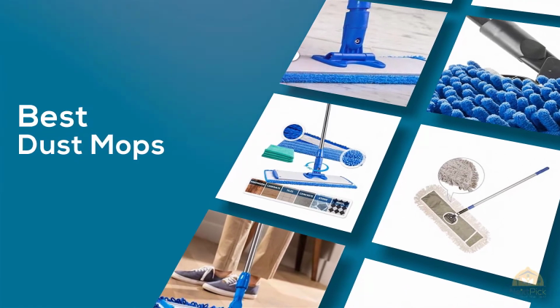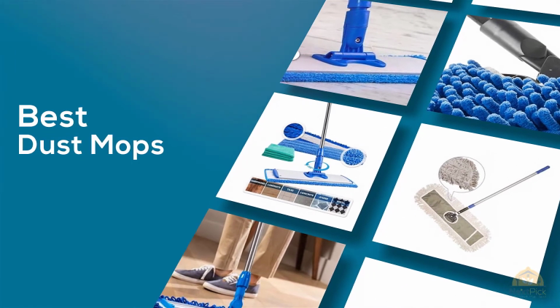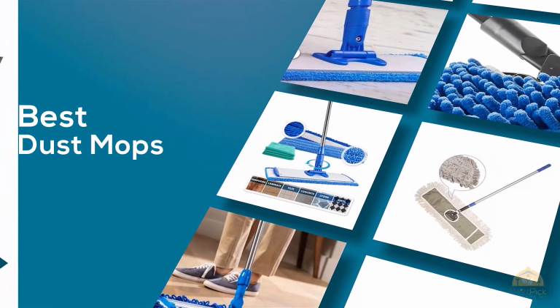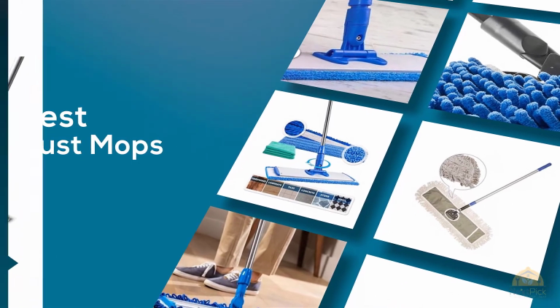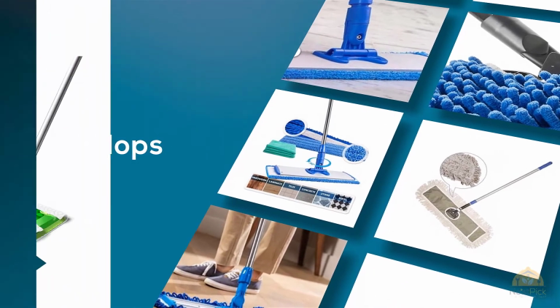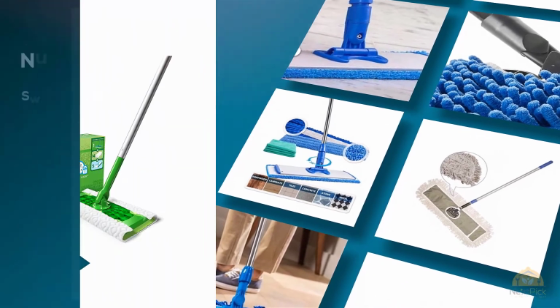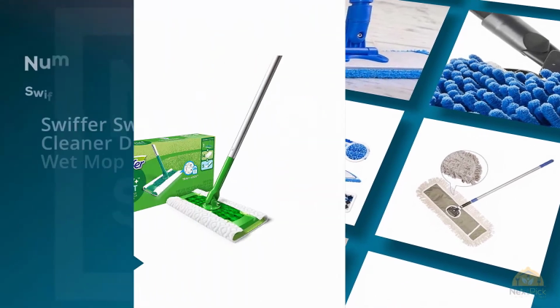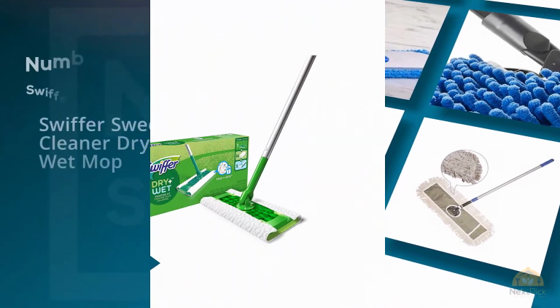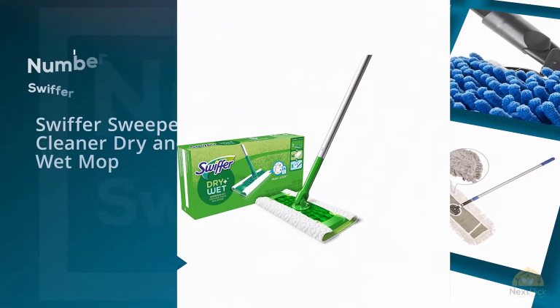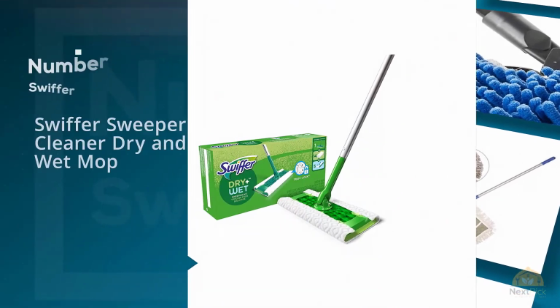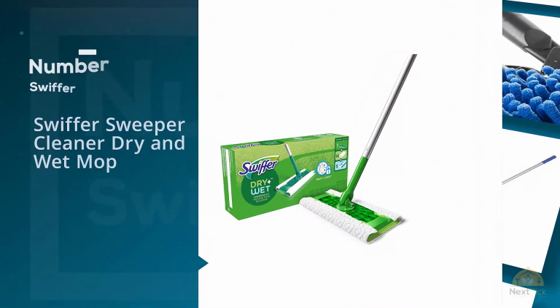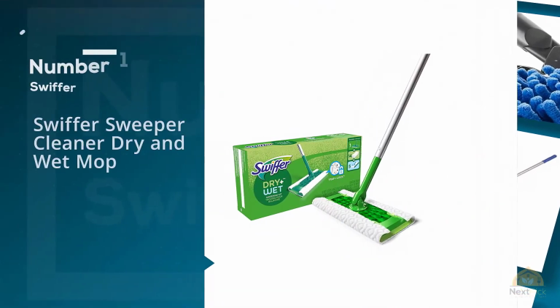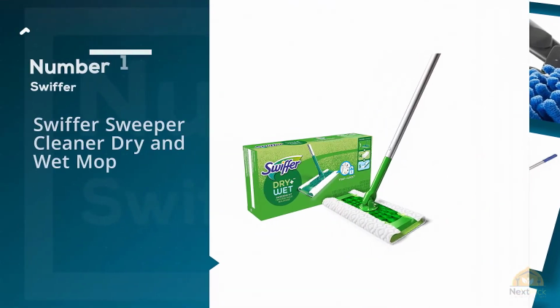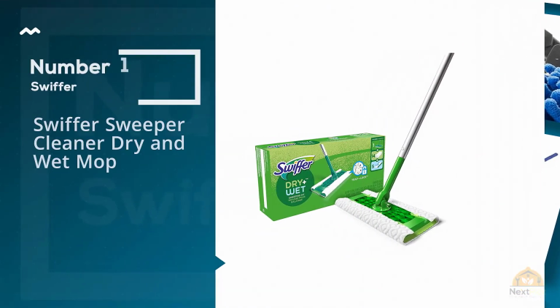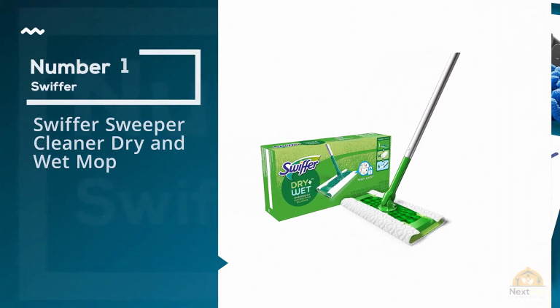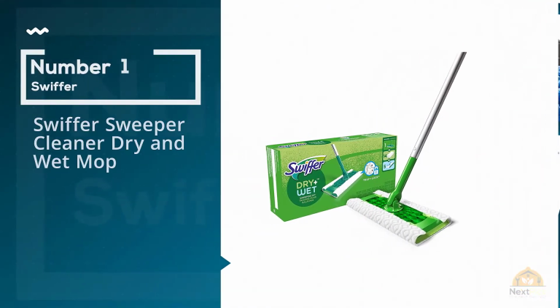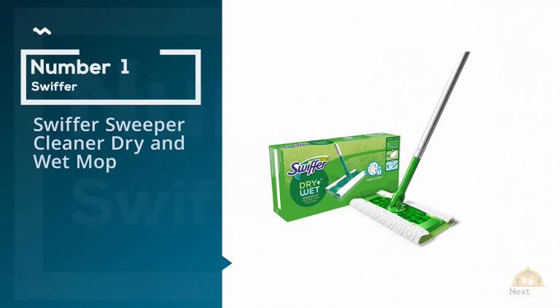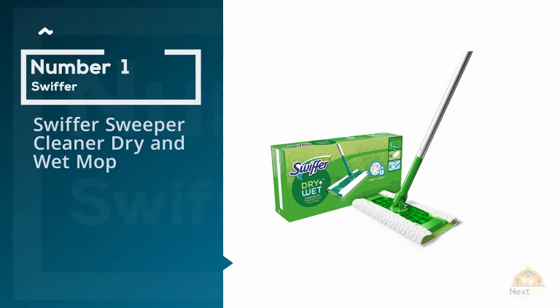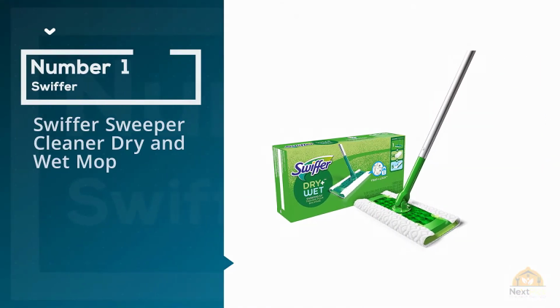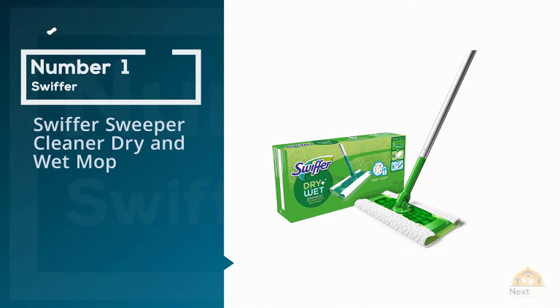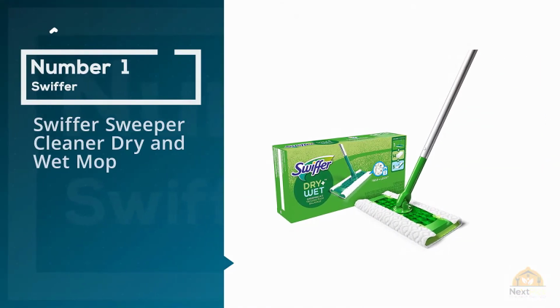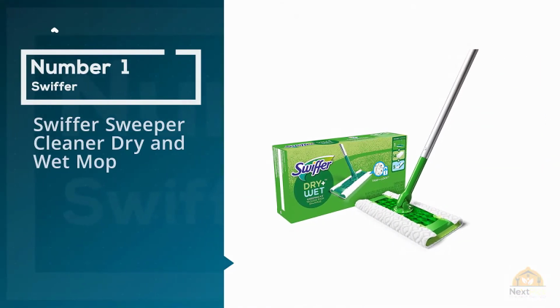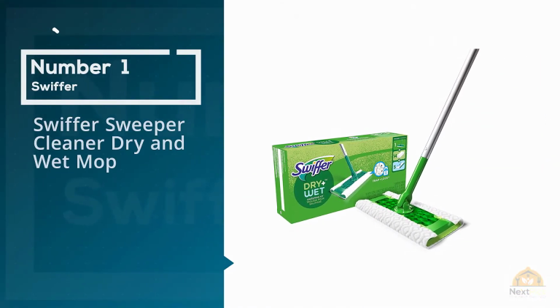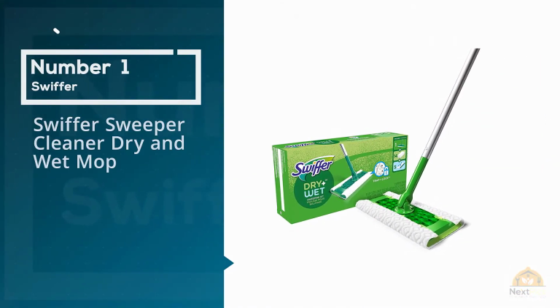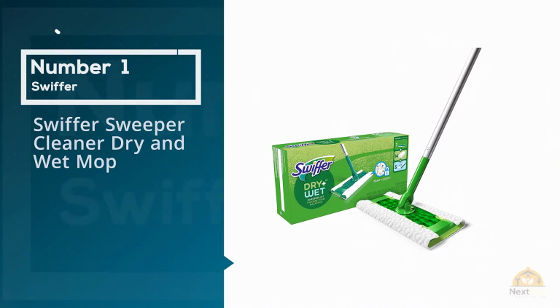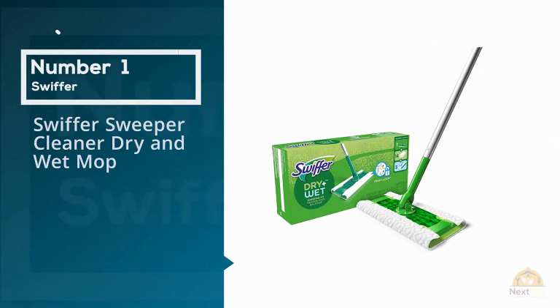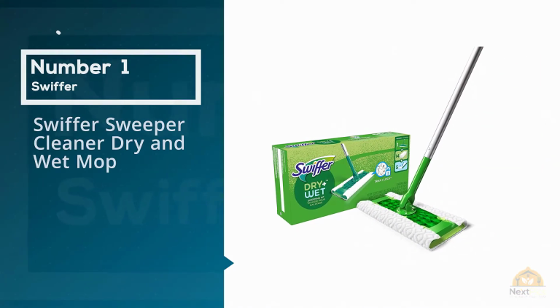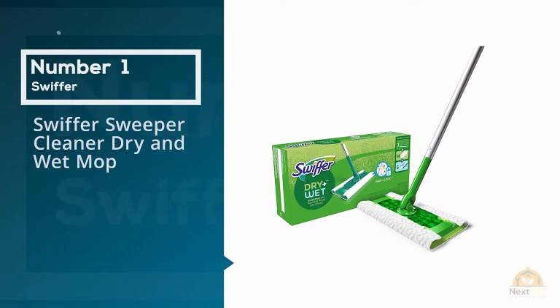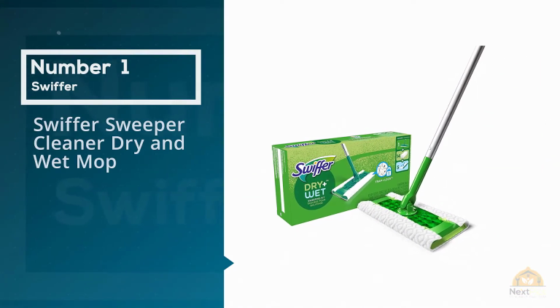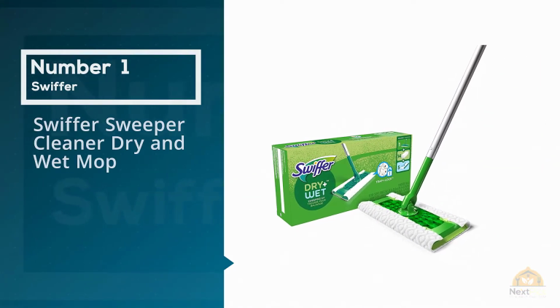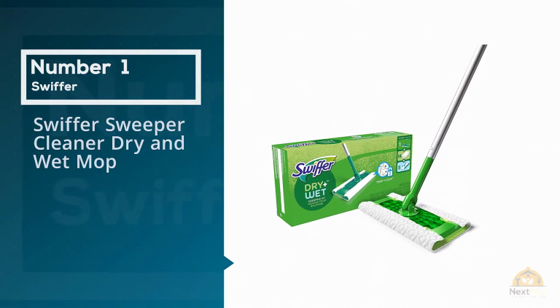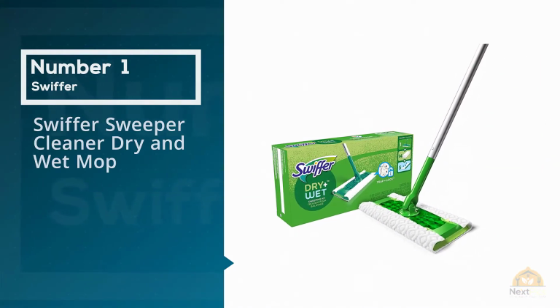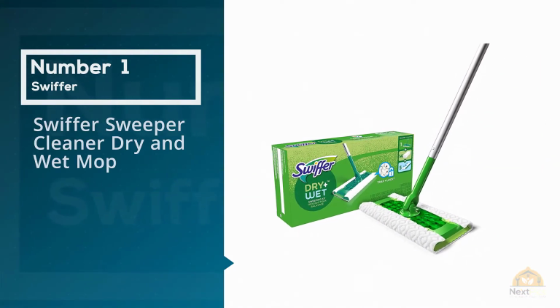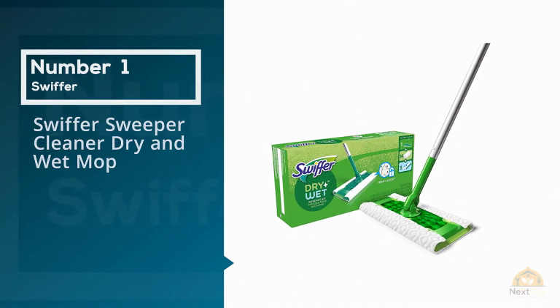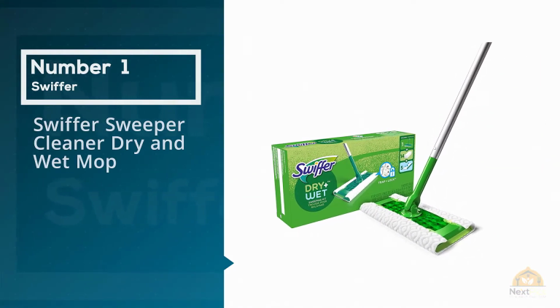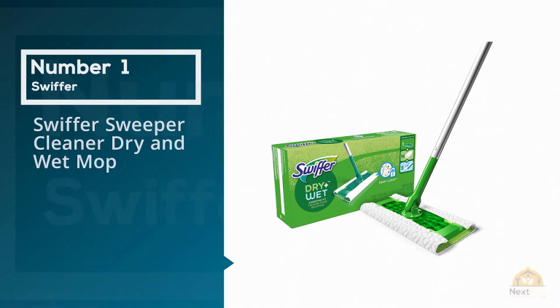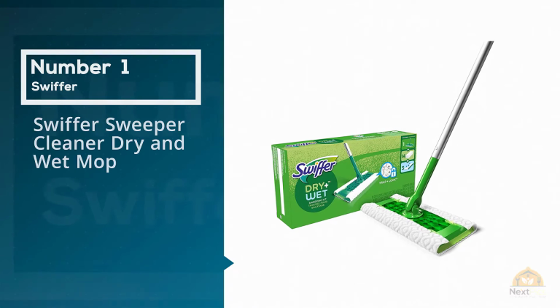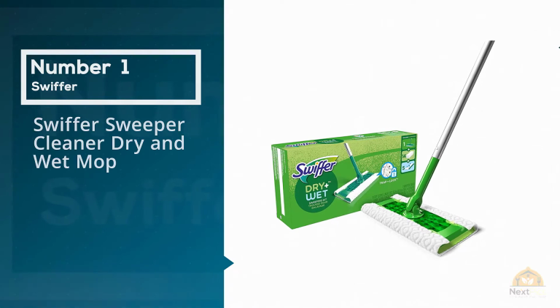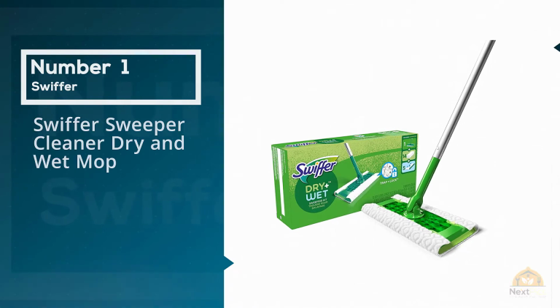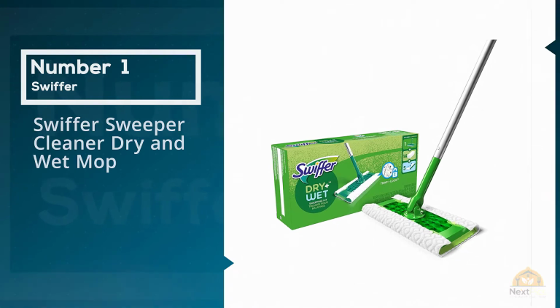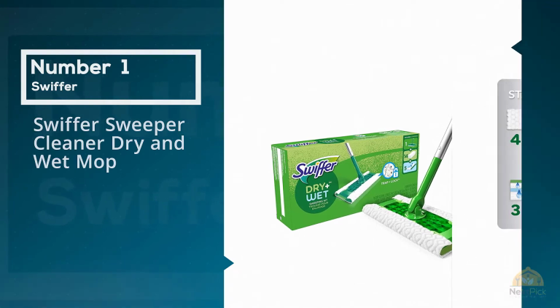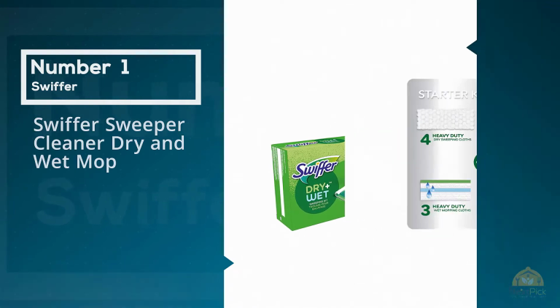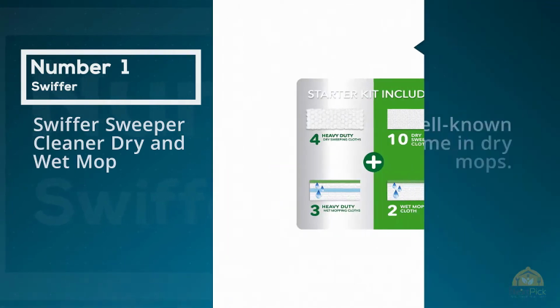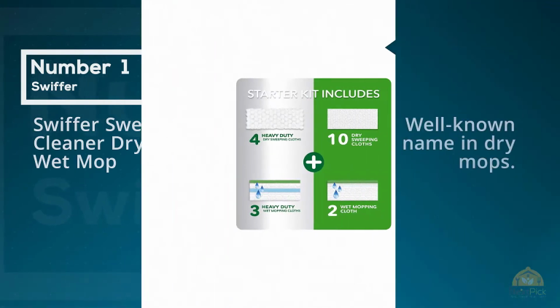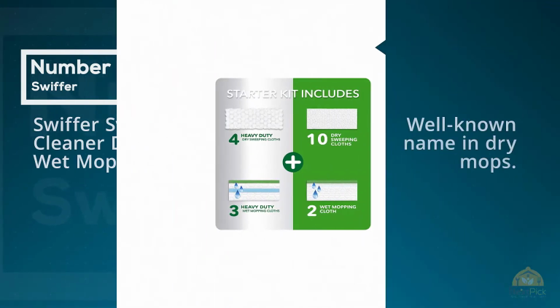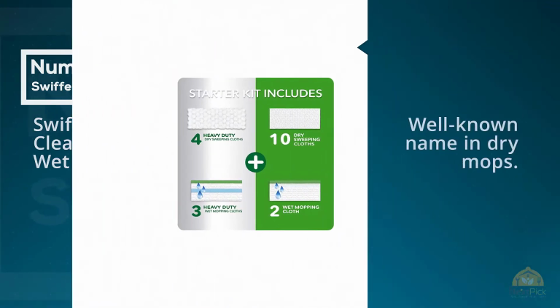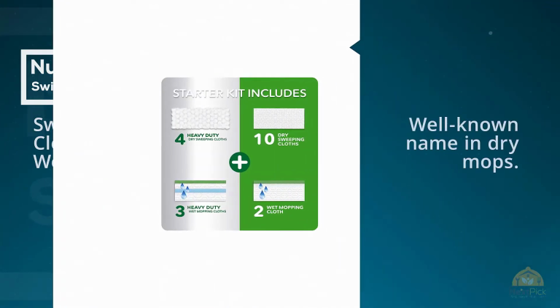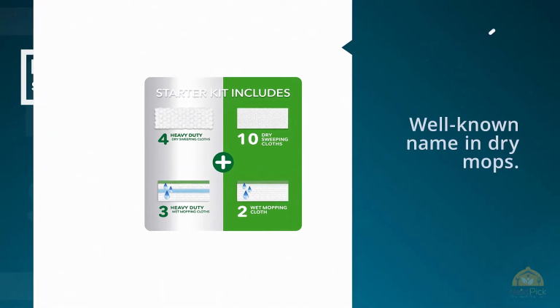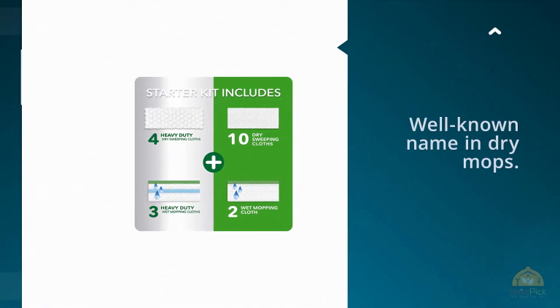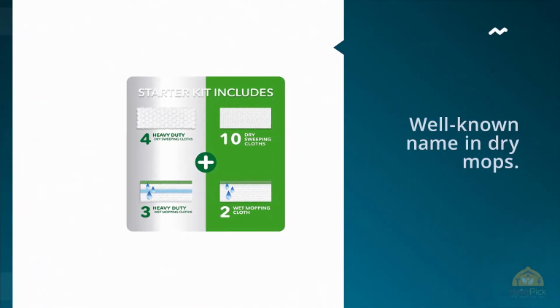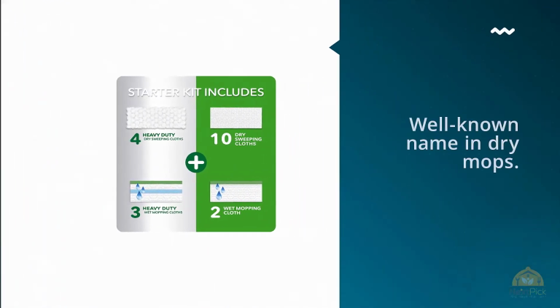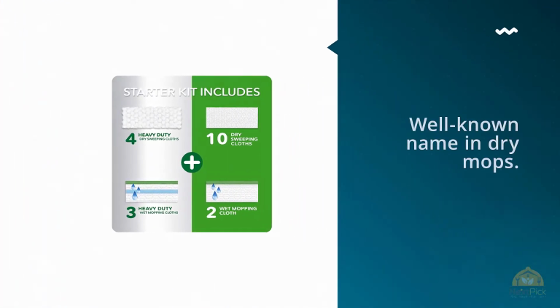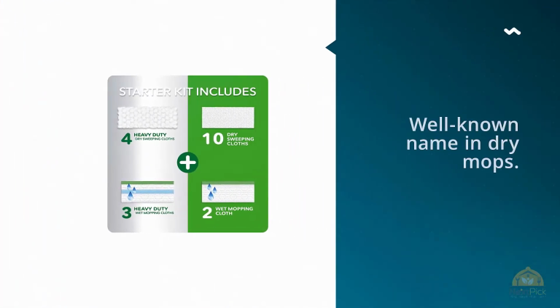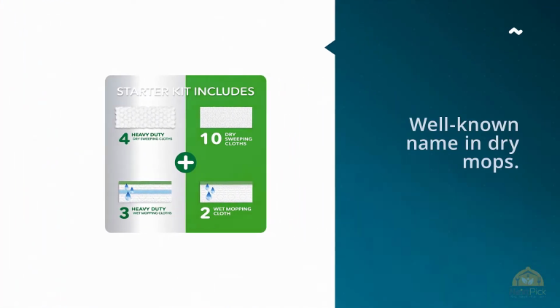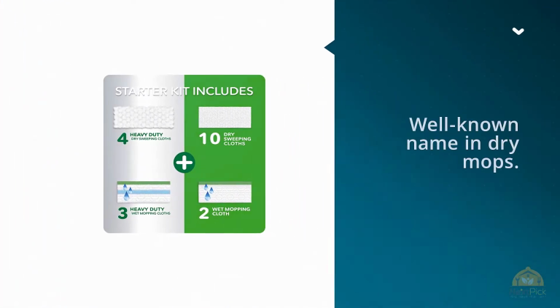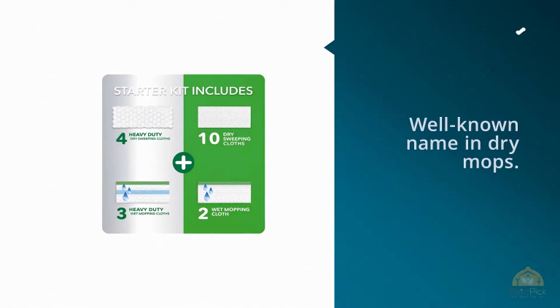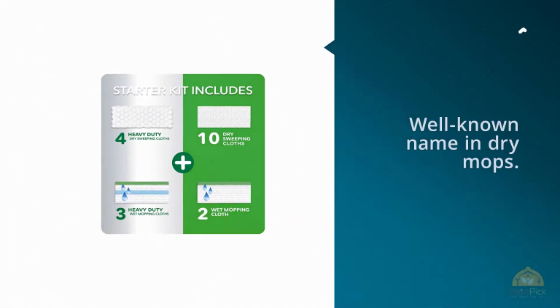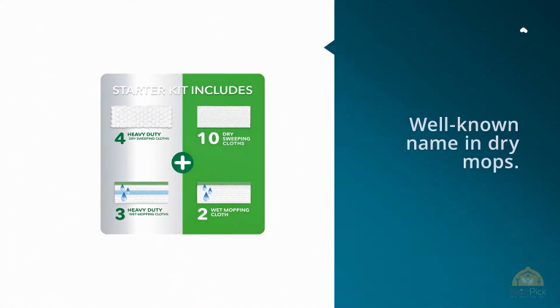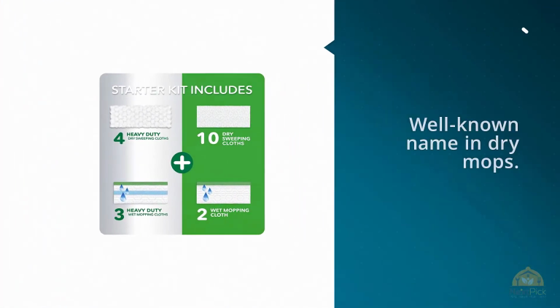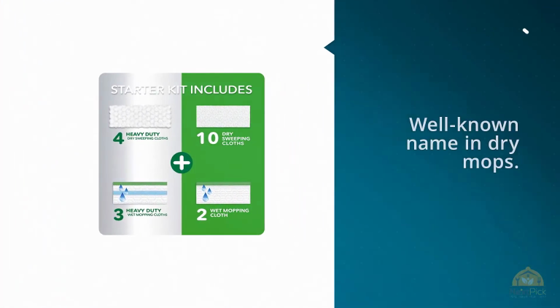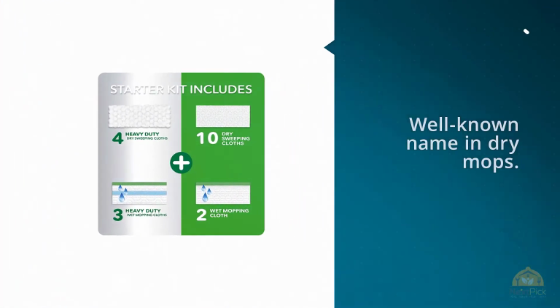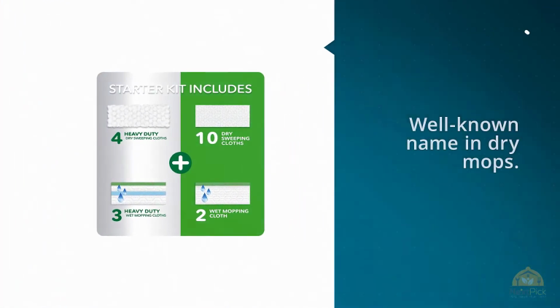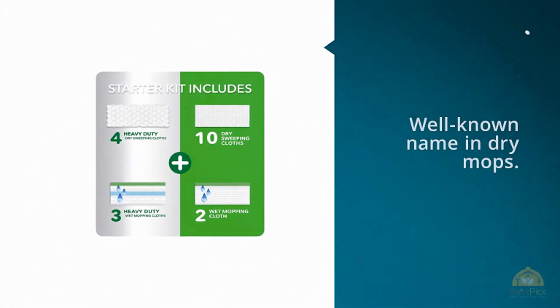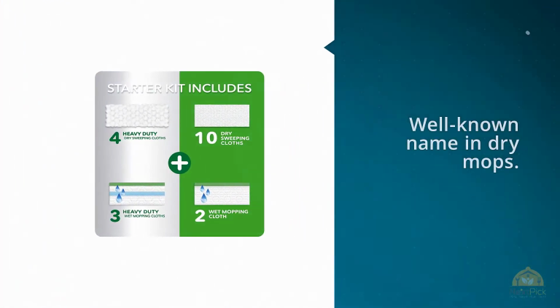Number one, most popular: Swiffer Sweeper Cleaner Dry and Wet Mop. Swiffer is a well-known name in dry mops.